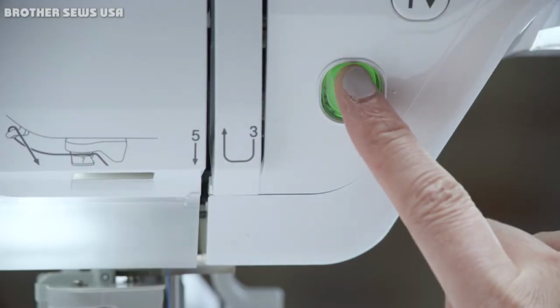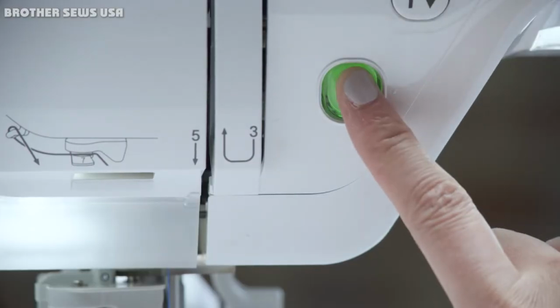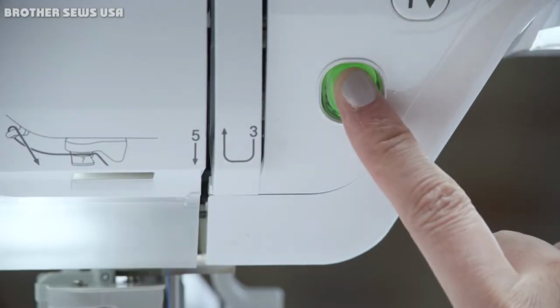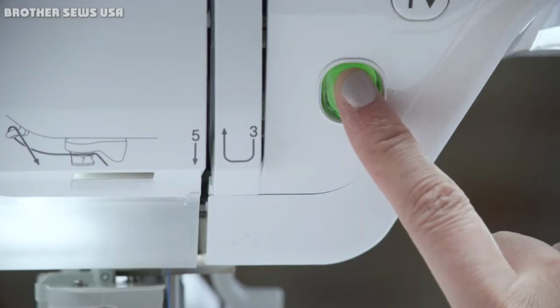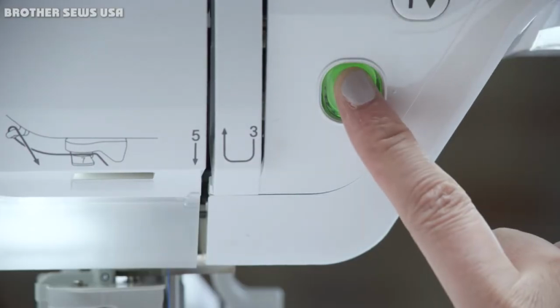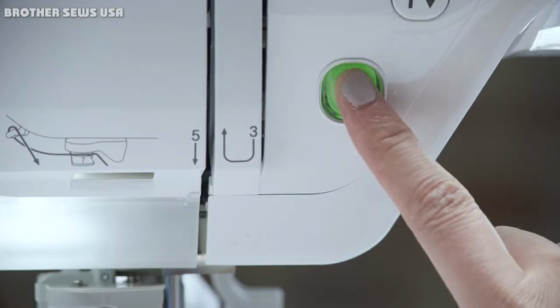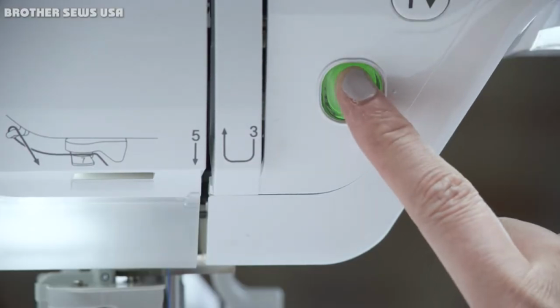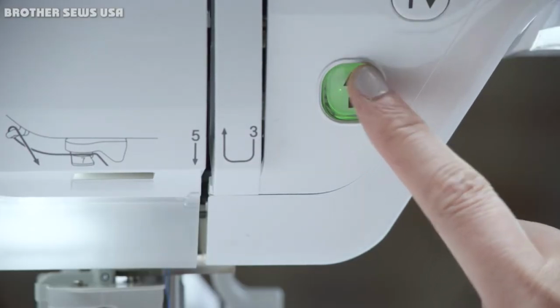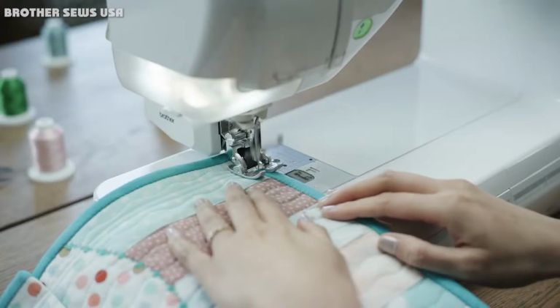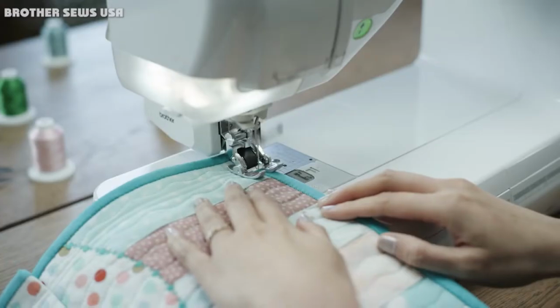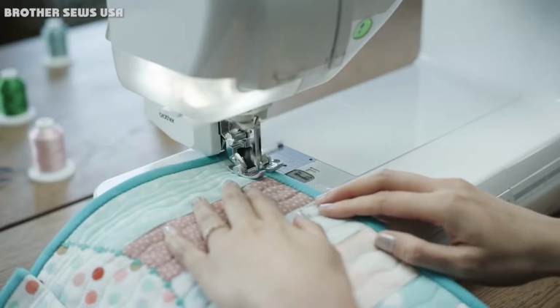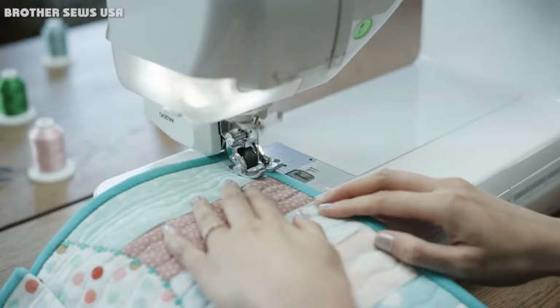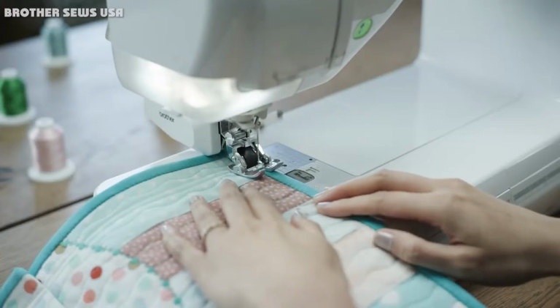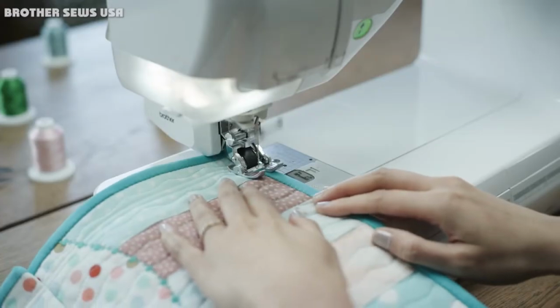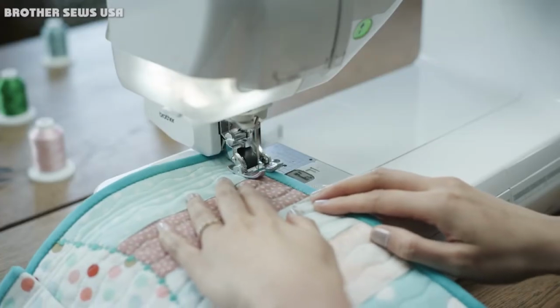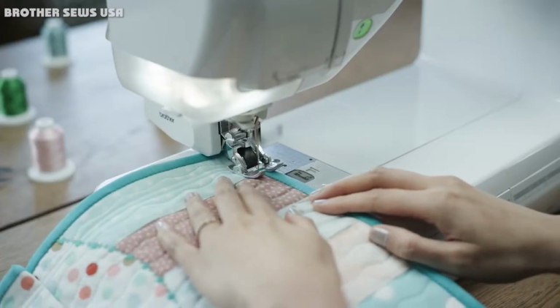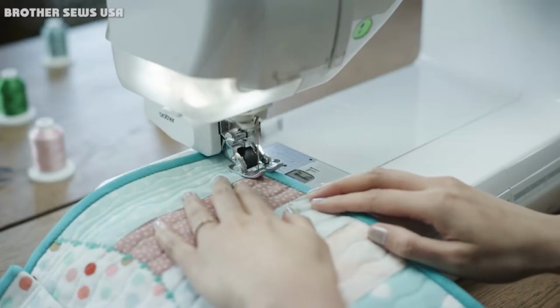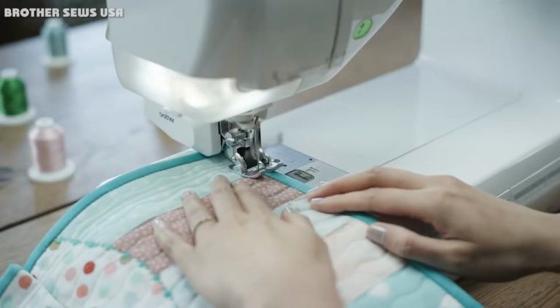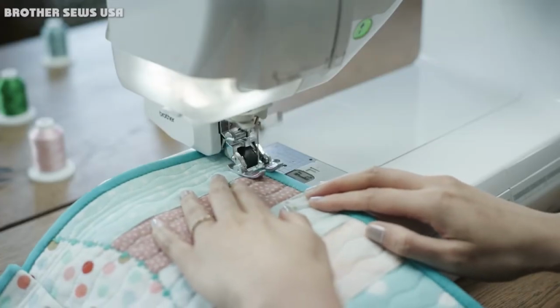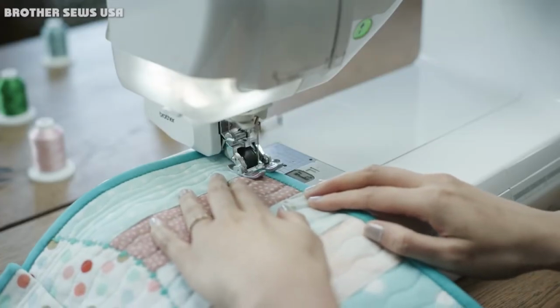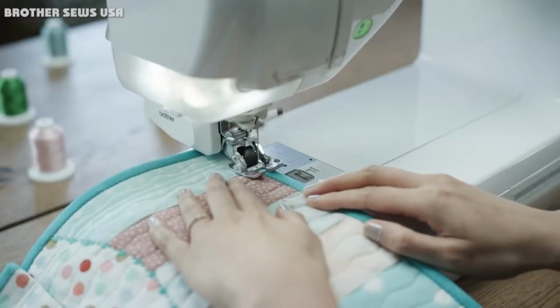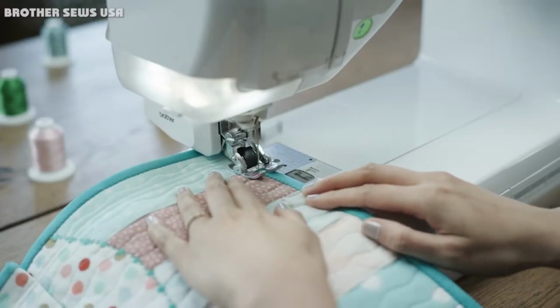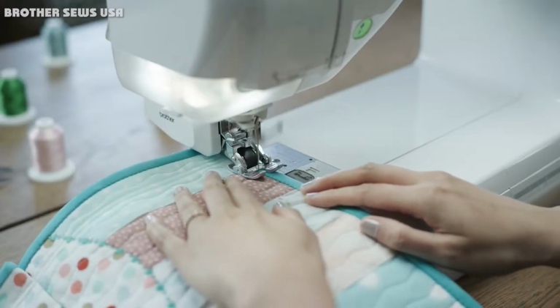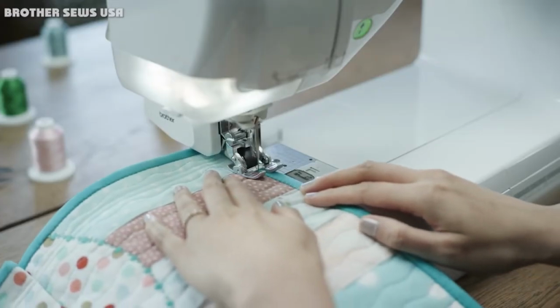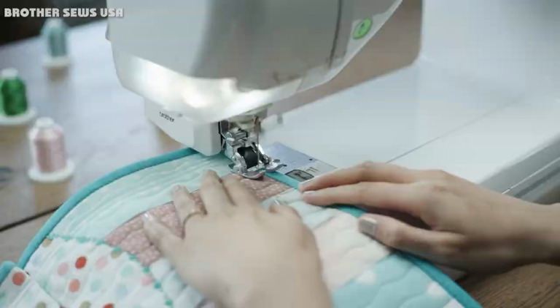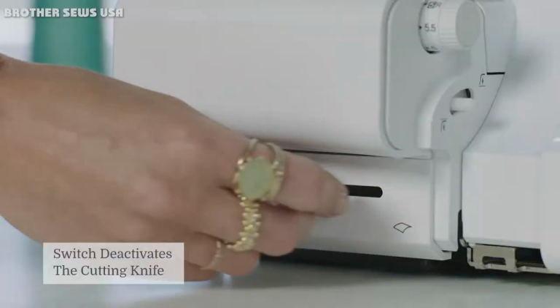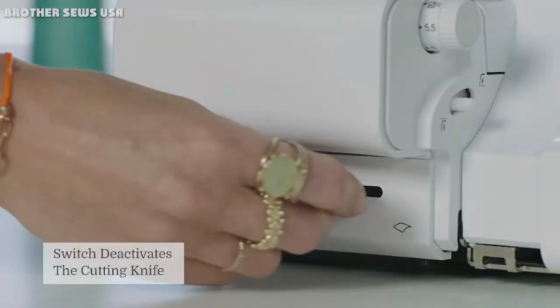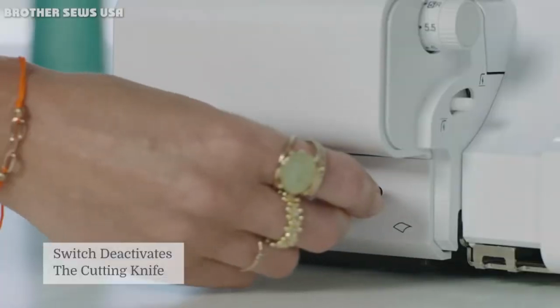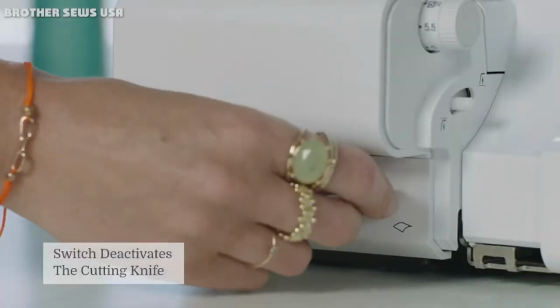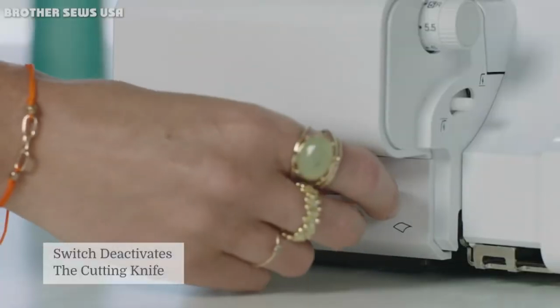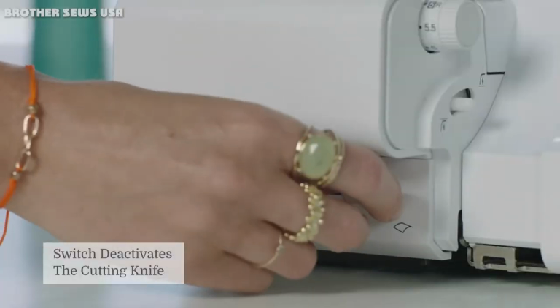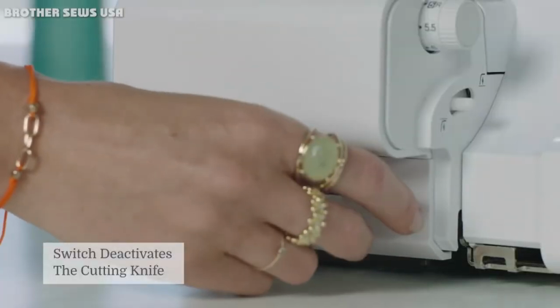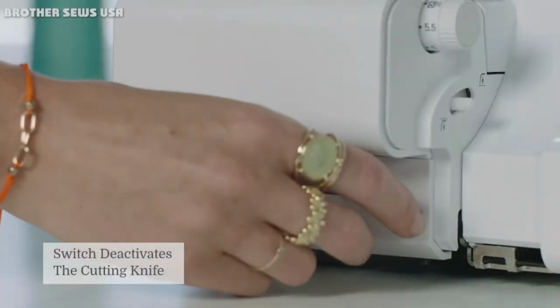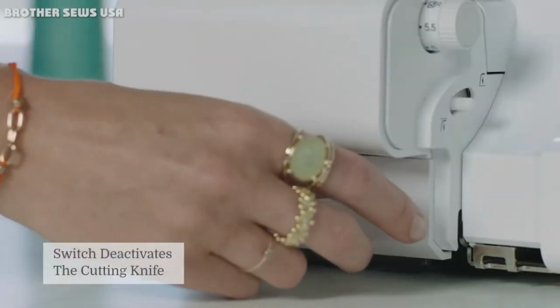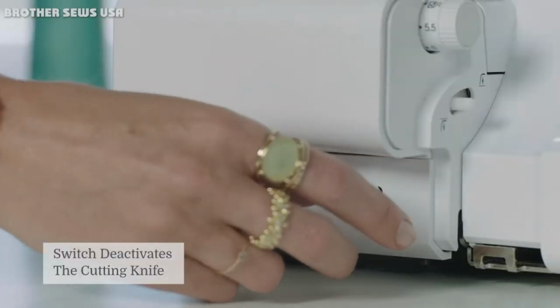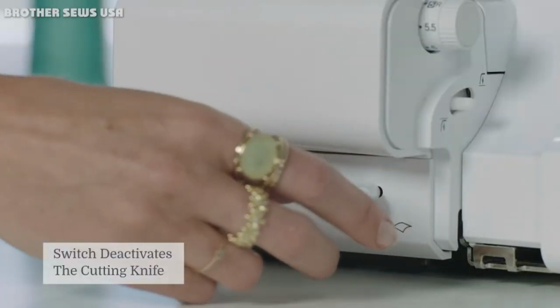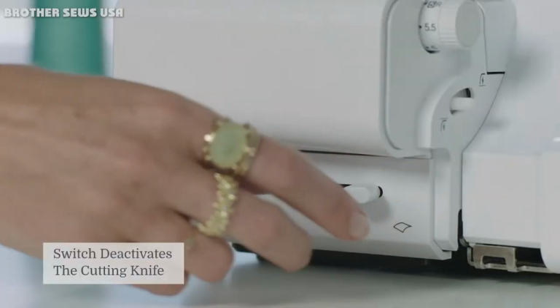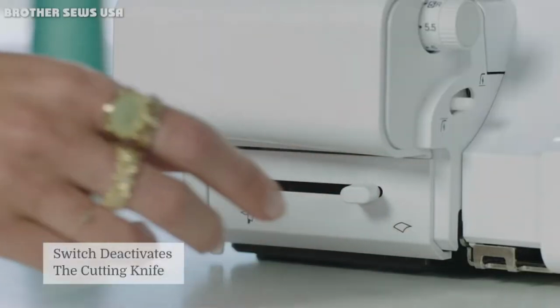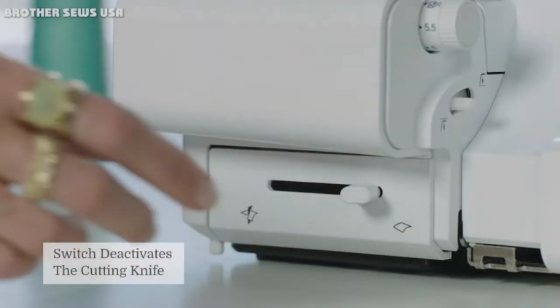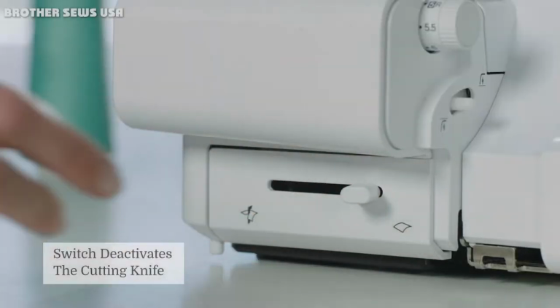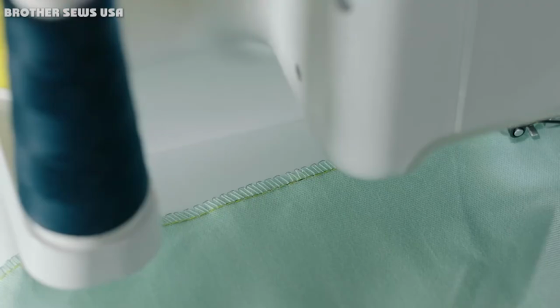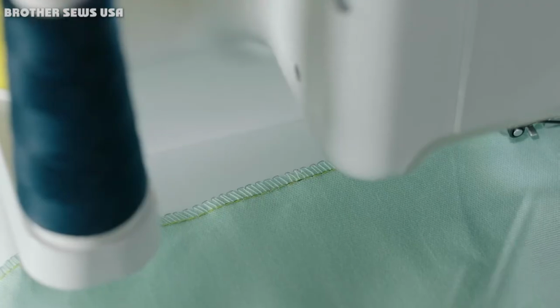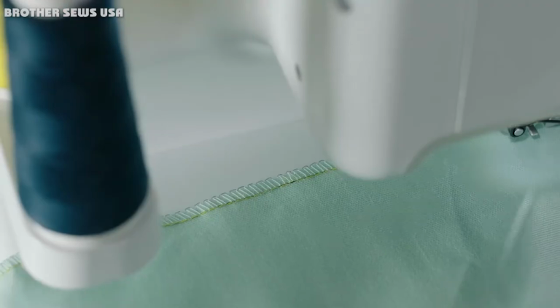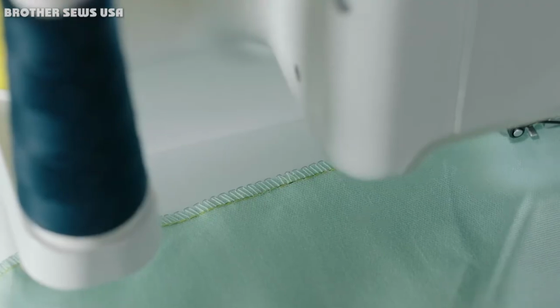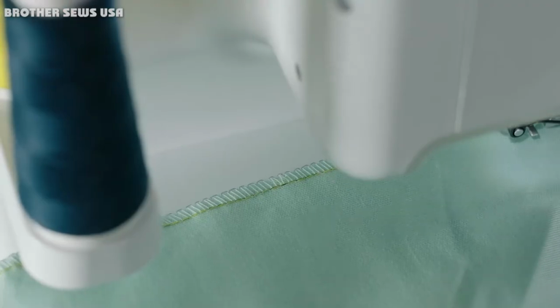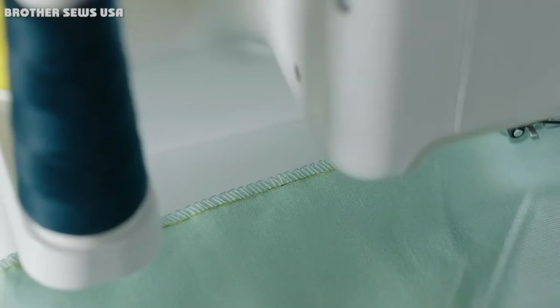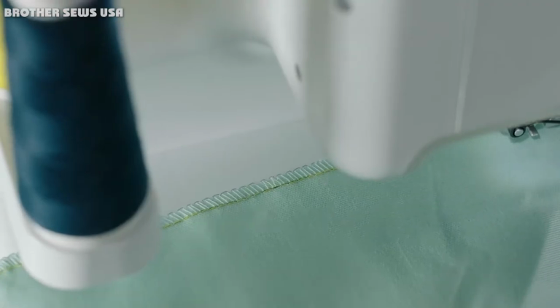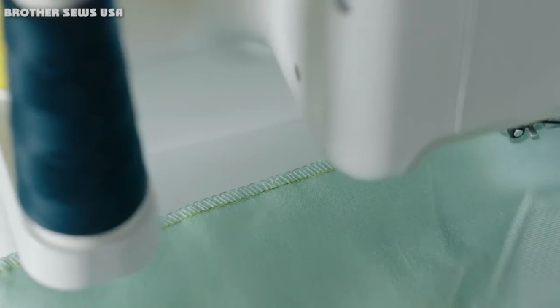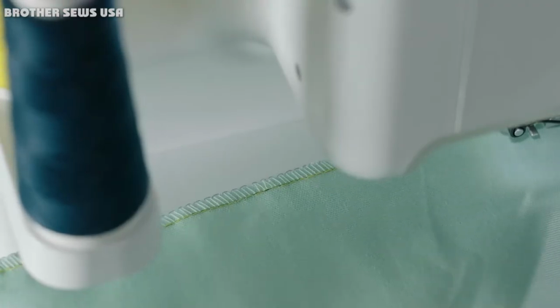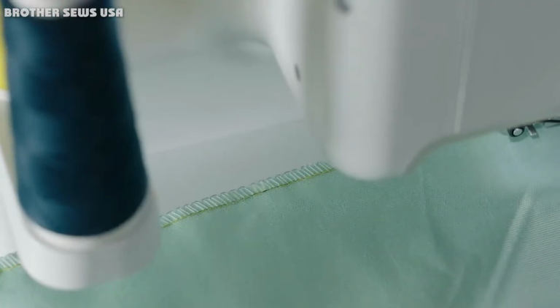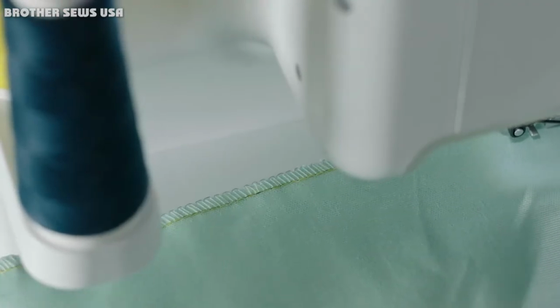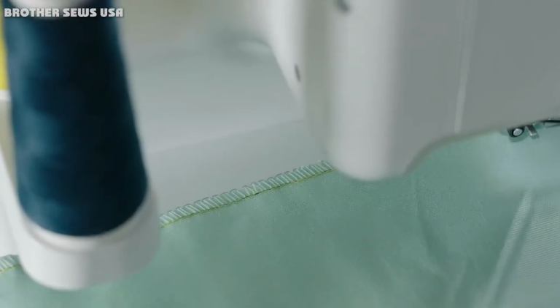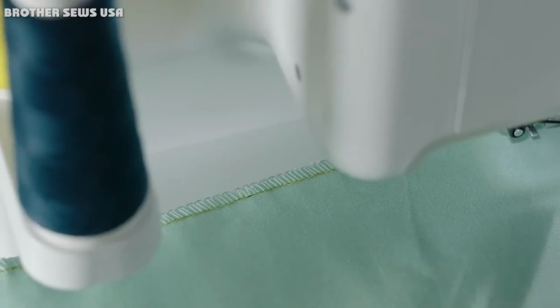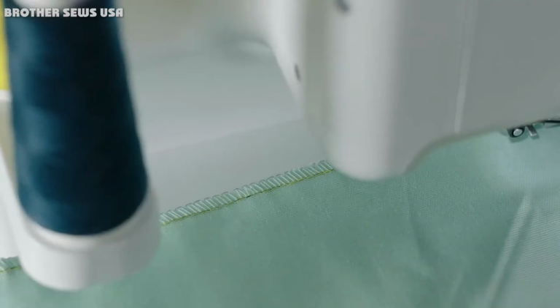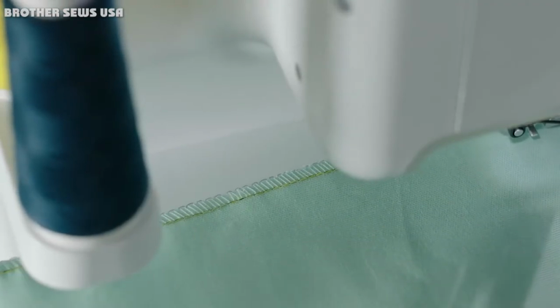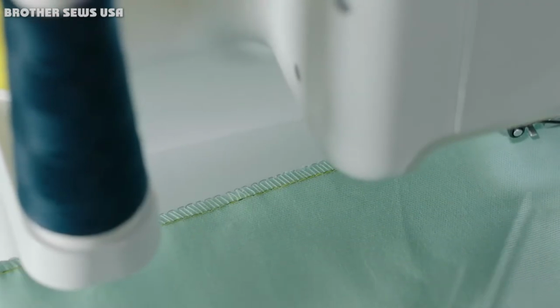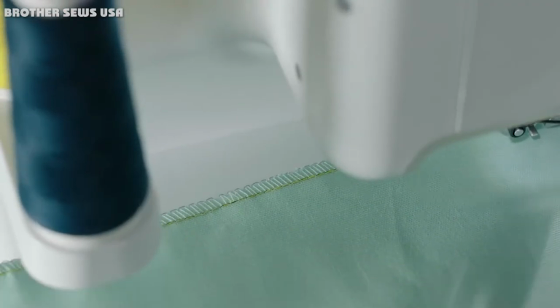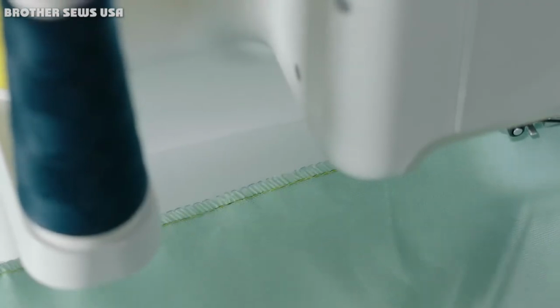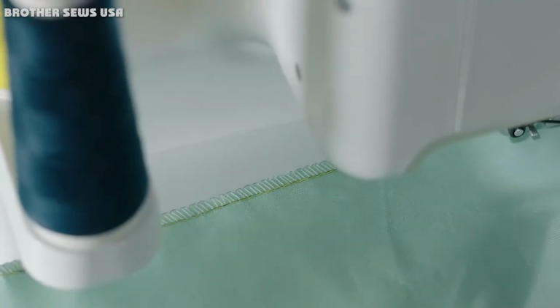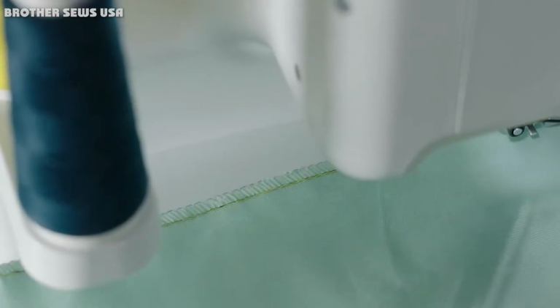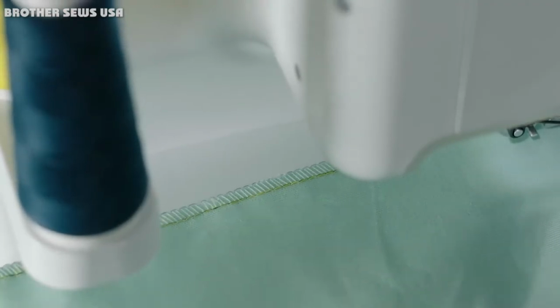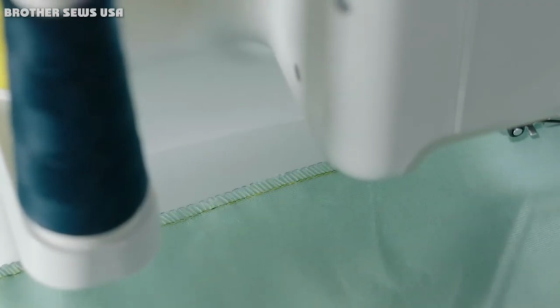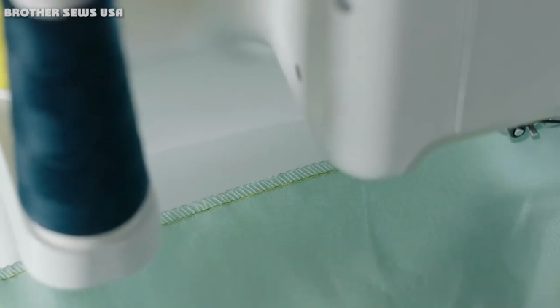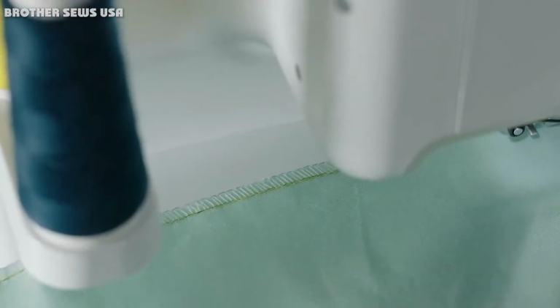Is it right for you? Here we have evaluated all the good and the bad of this portable sewing machine, so you can make the best buying decision.